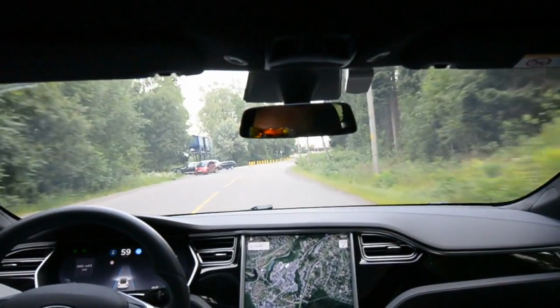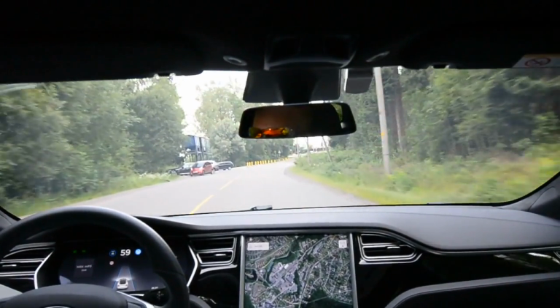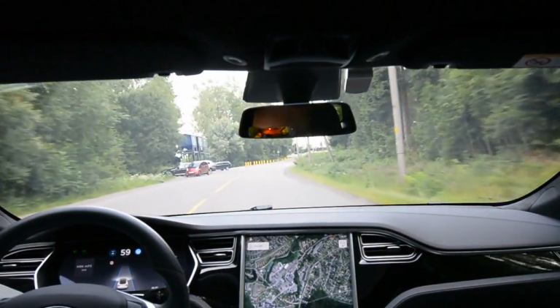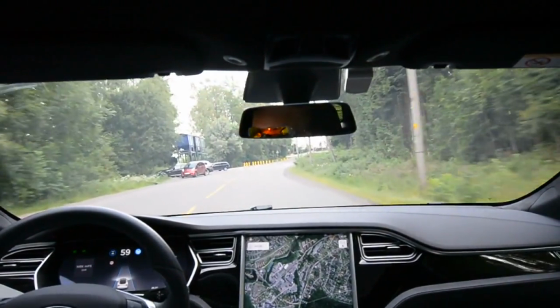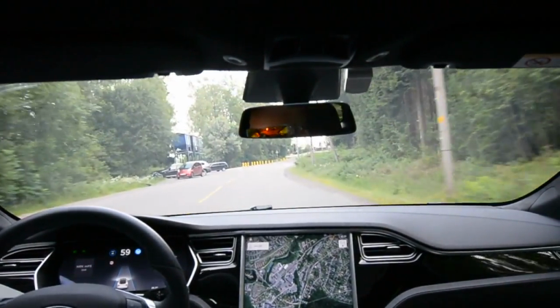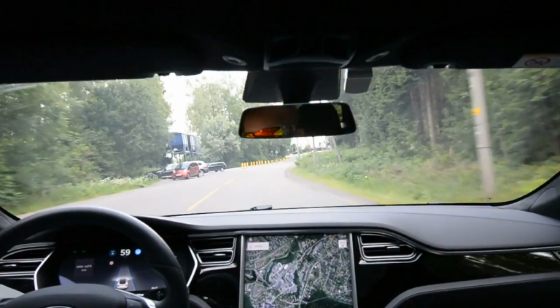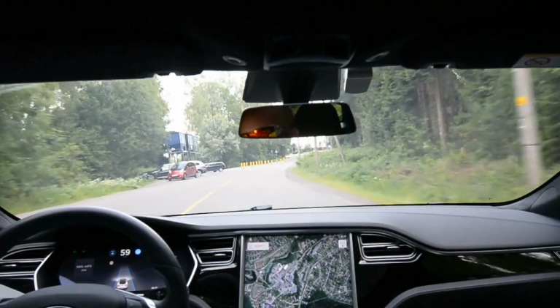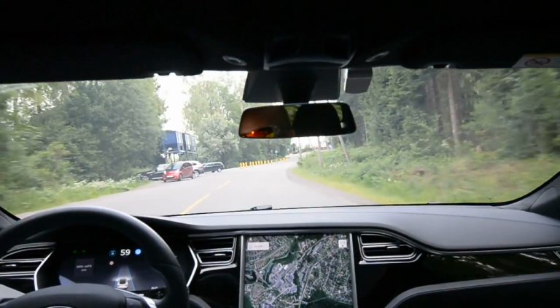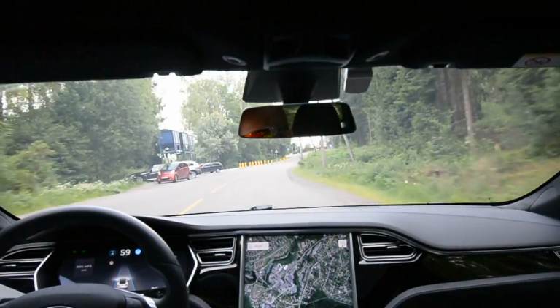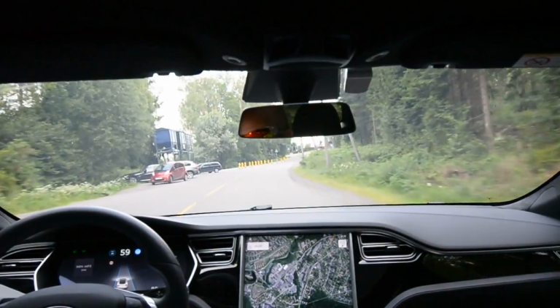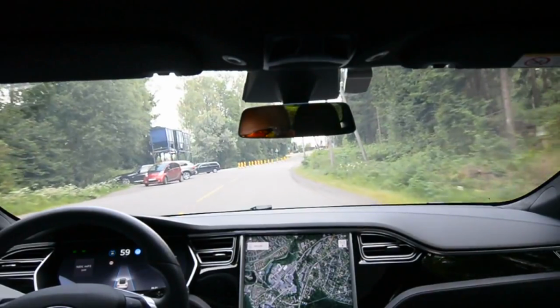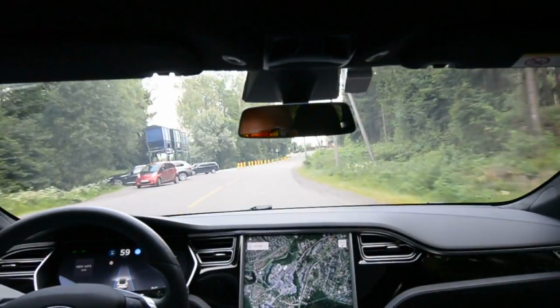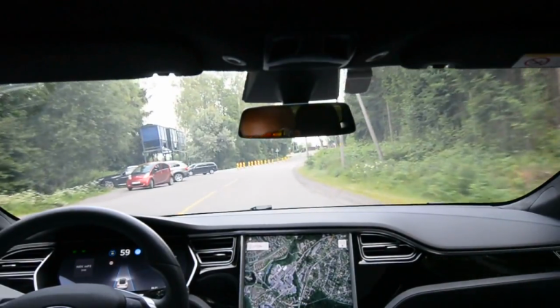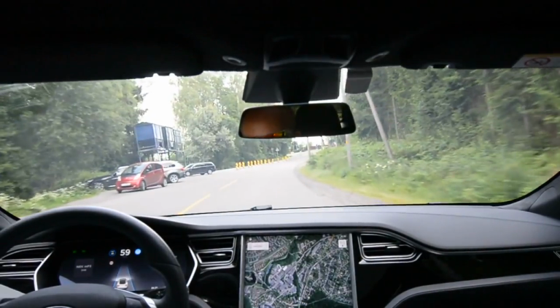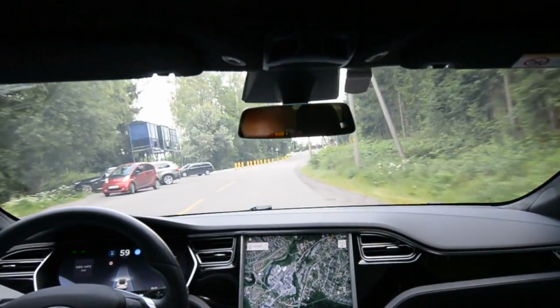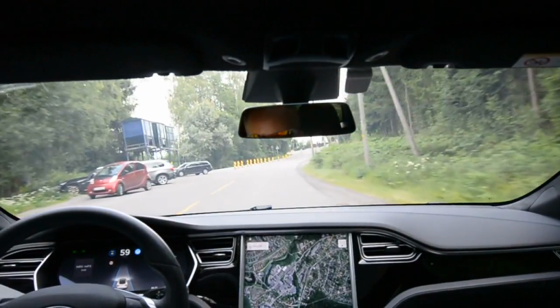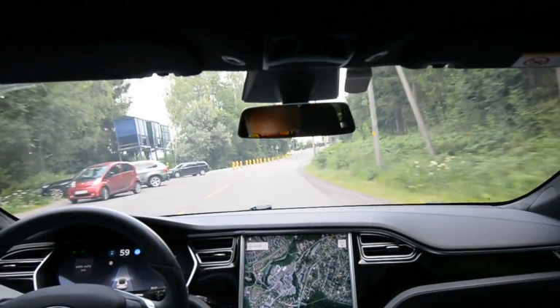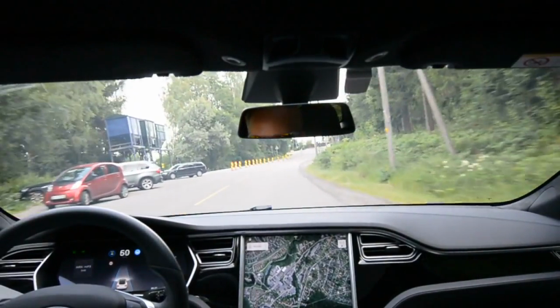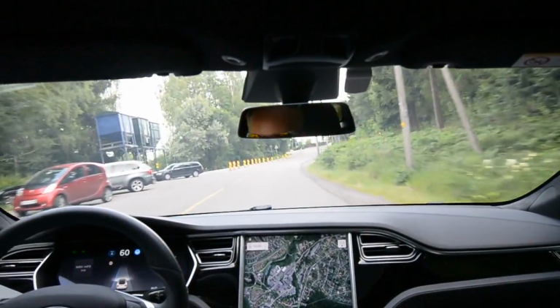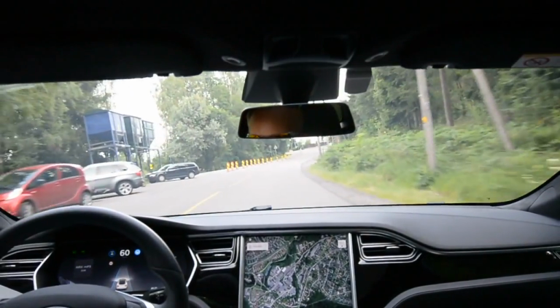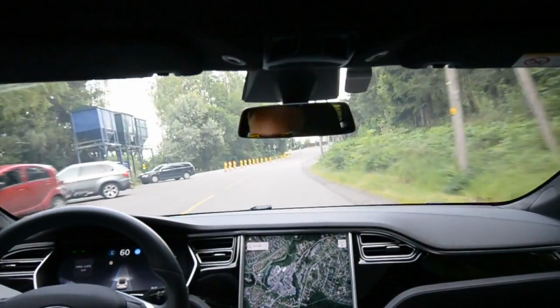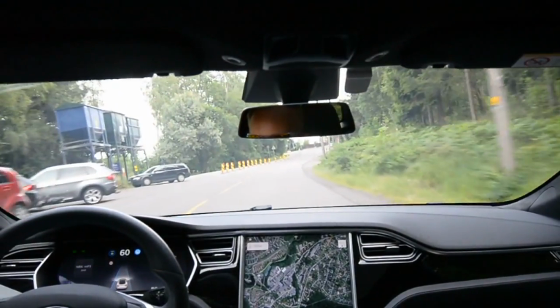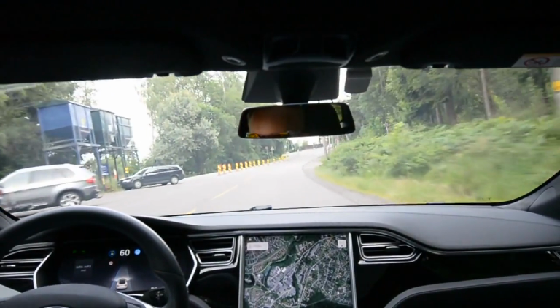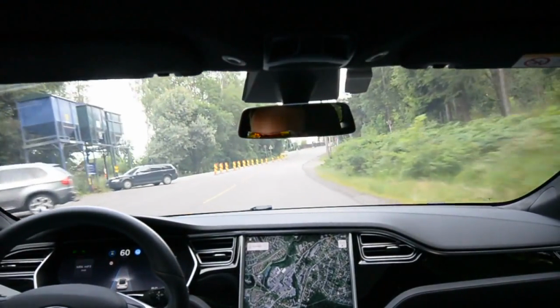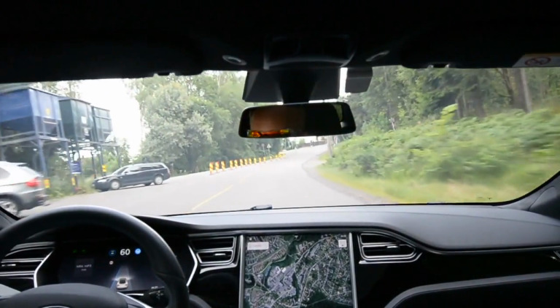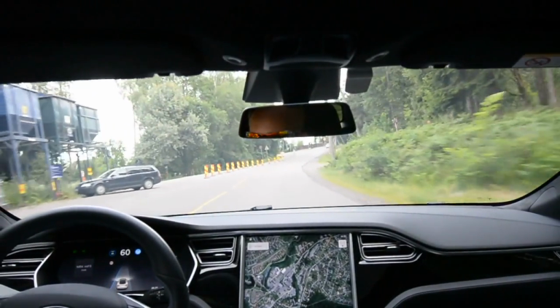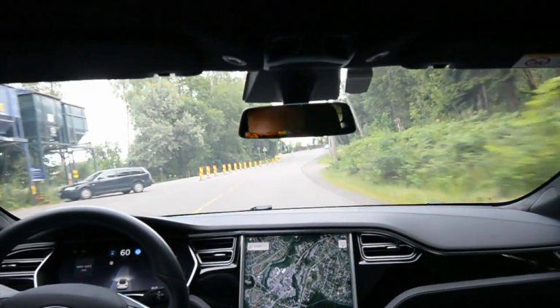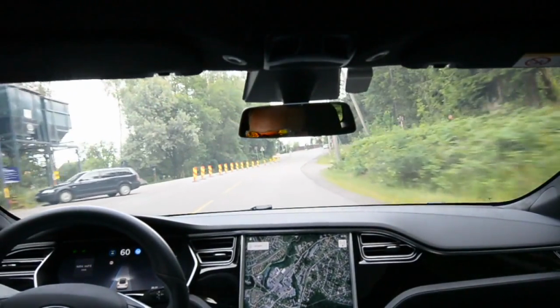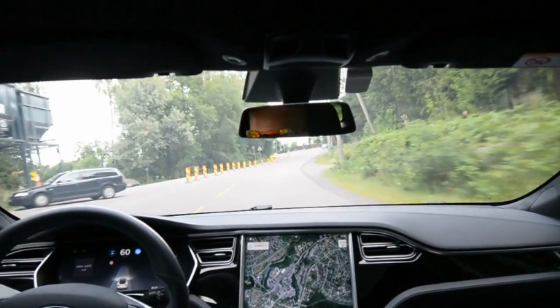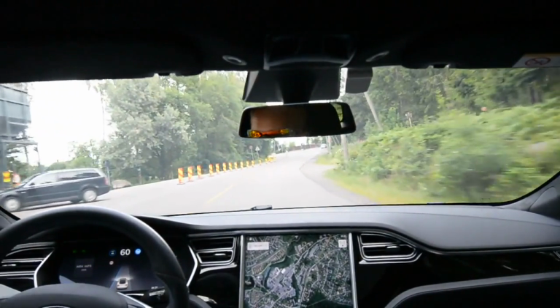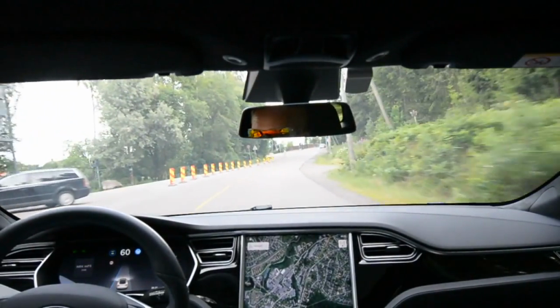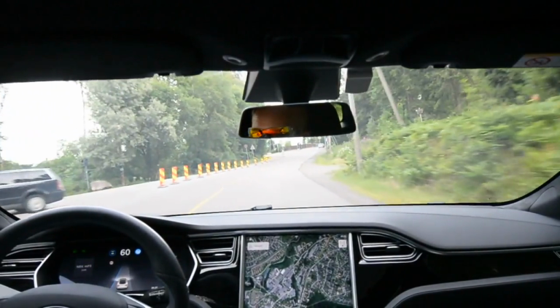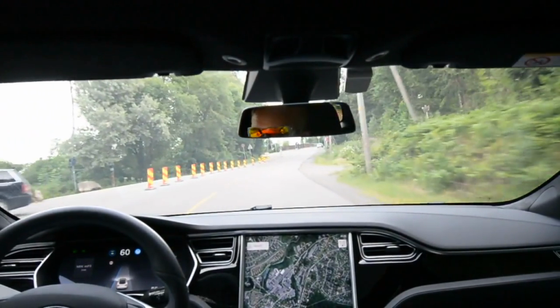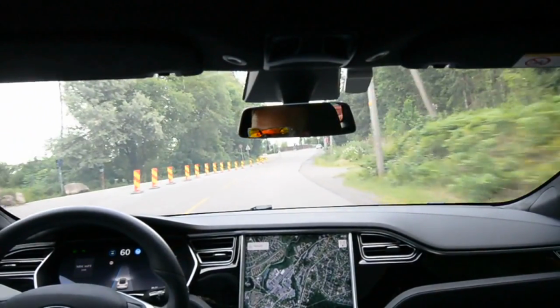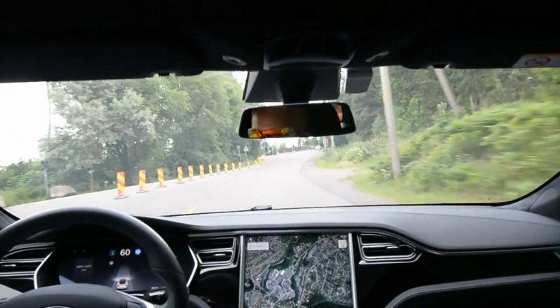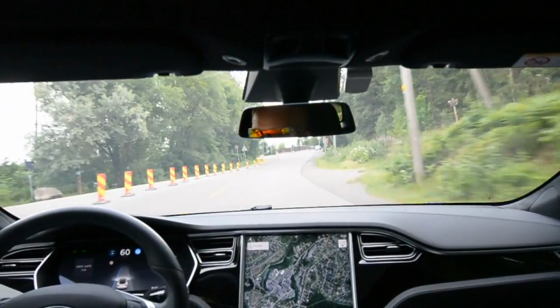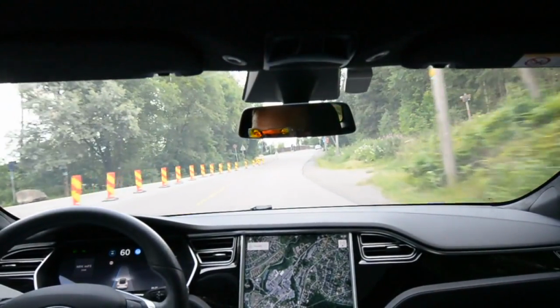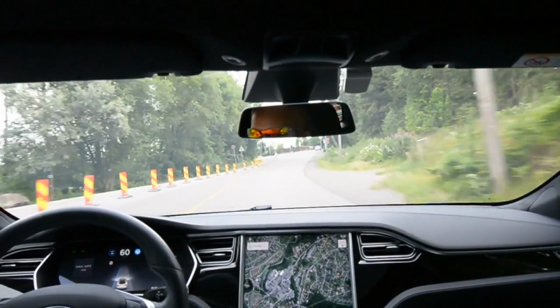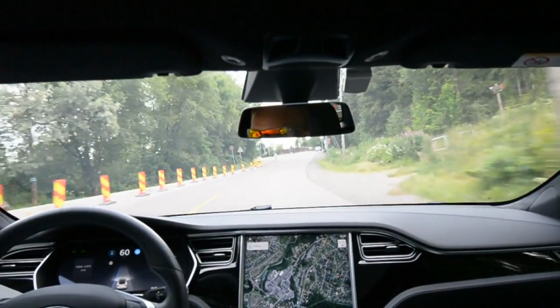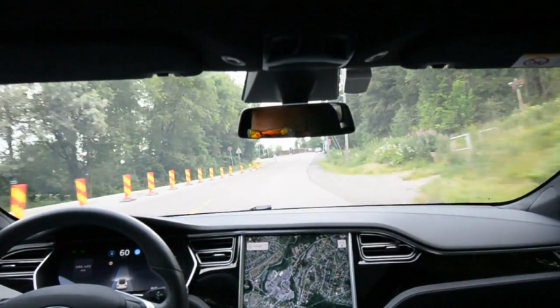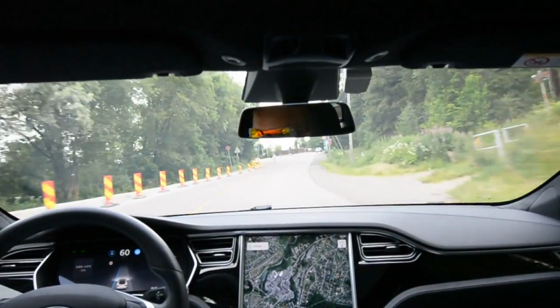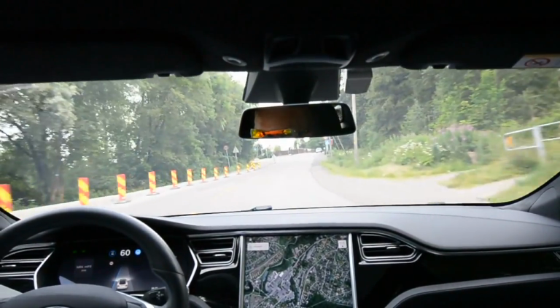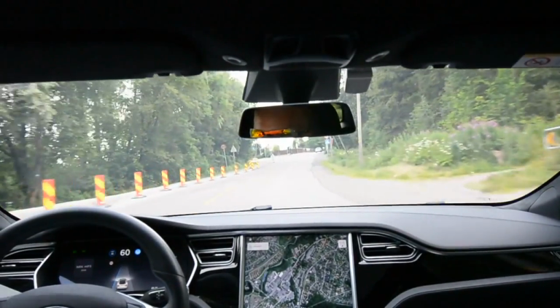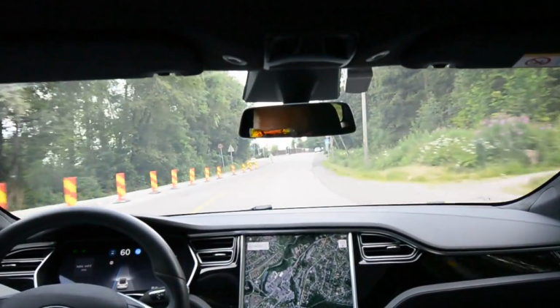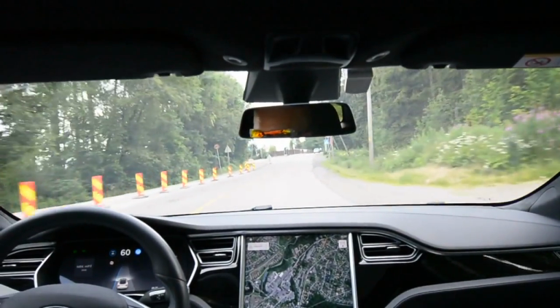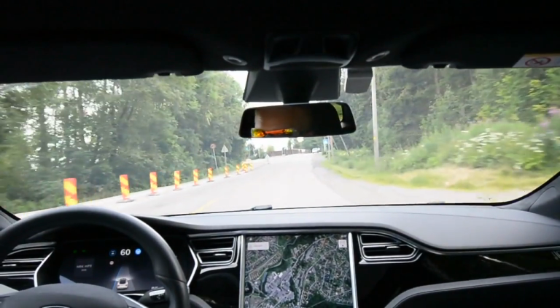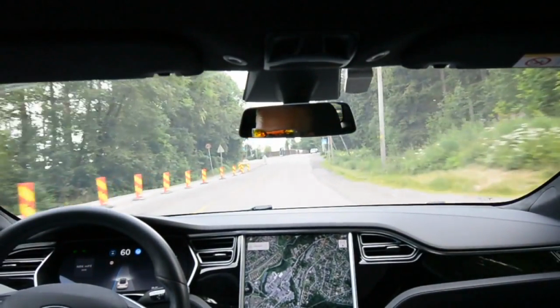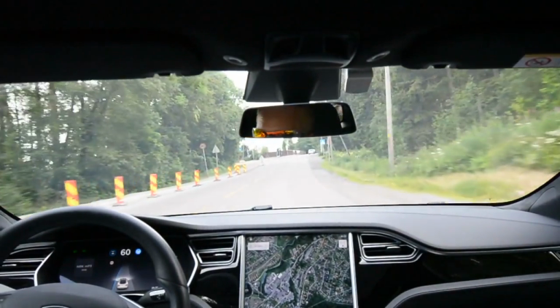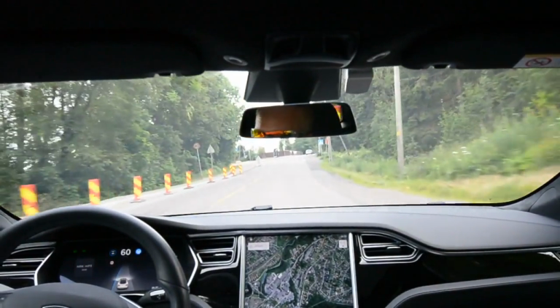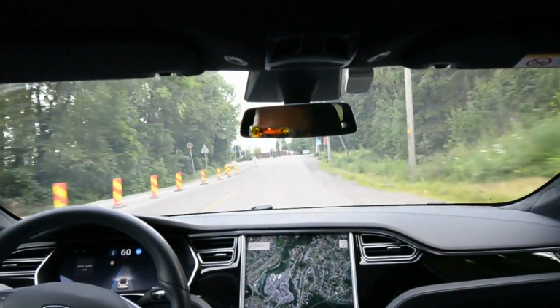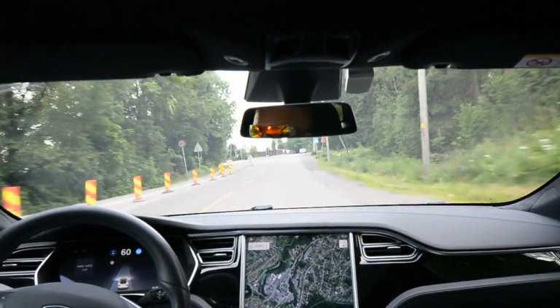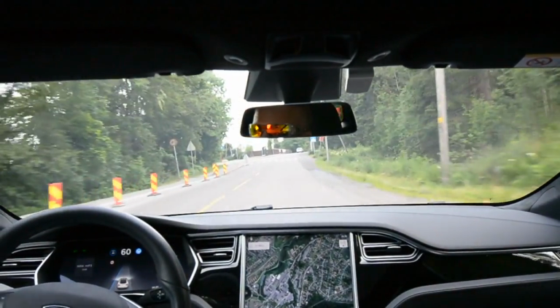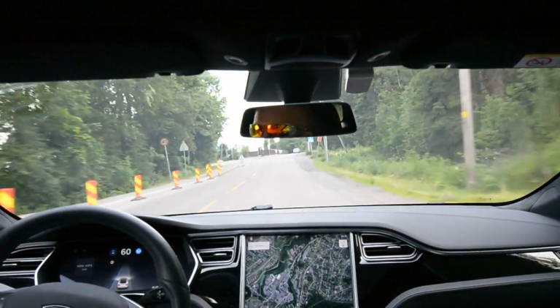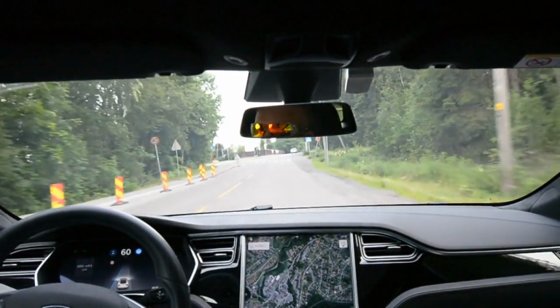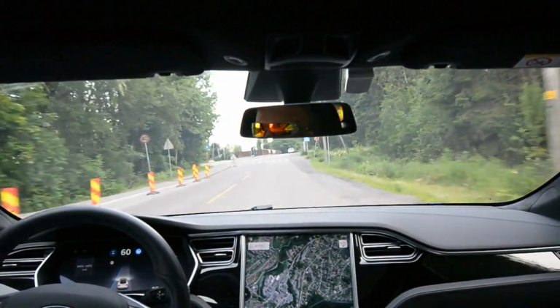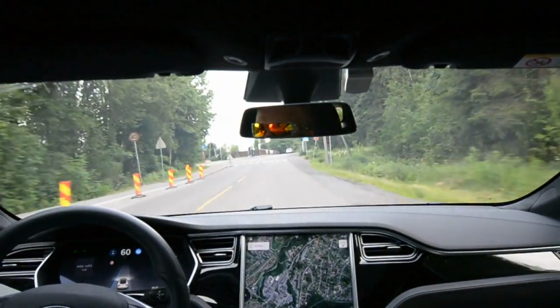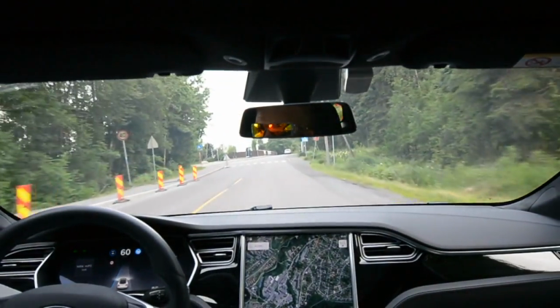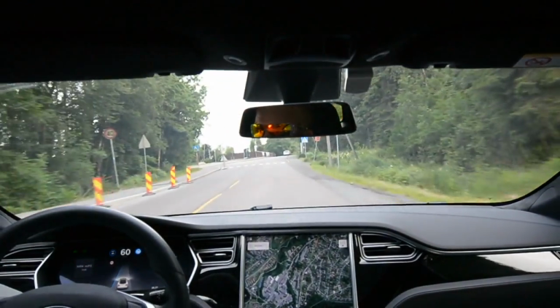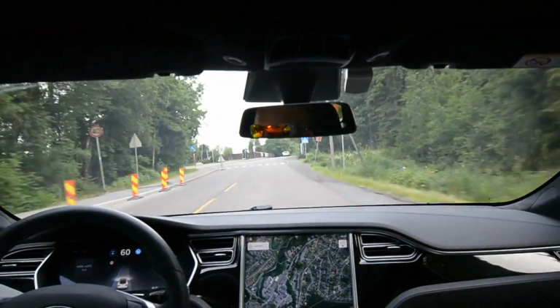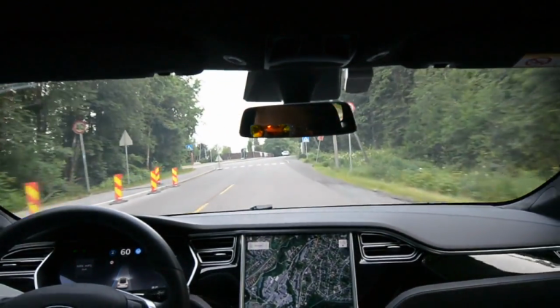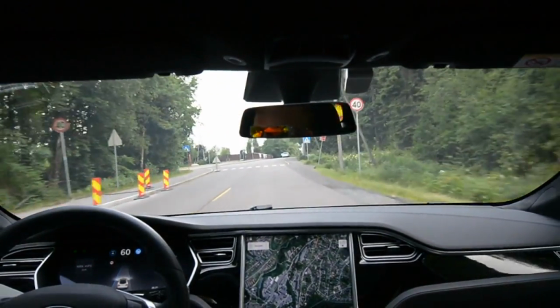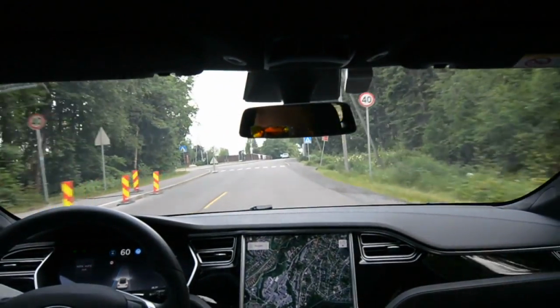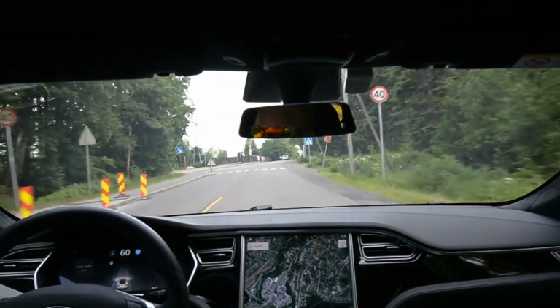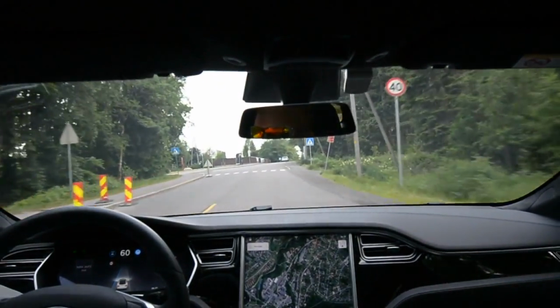Not there yet with 26.76. I'm getting impatient — I want my FSD.